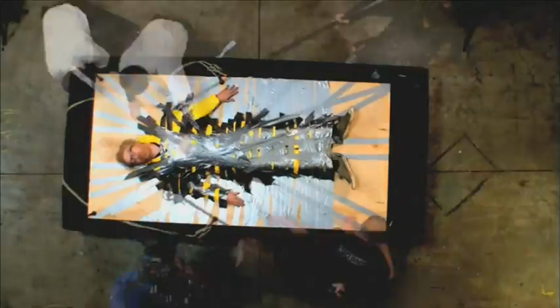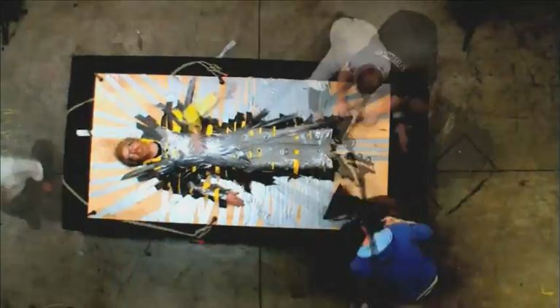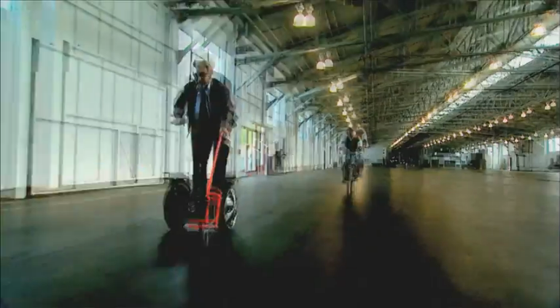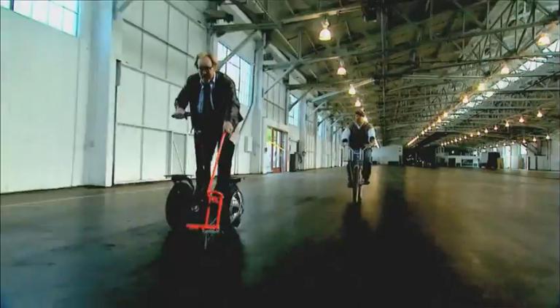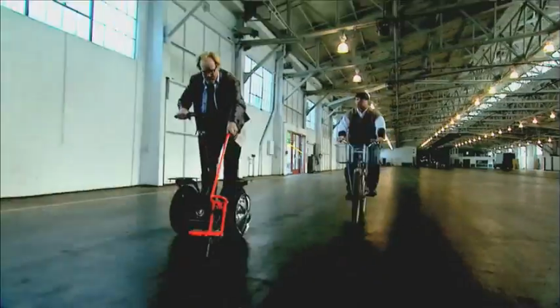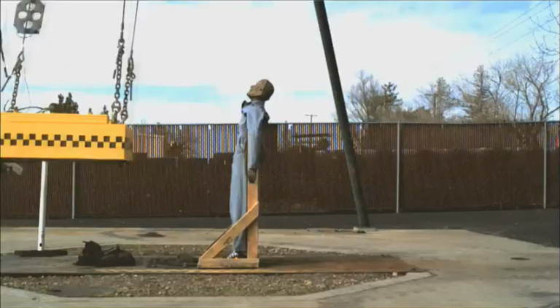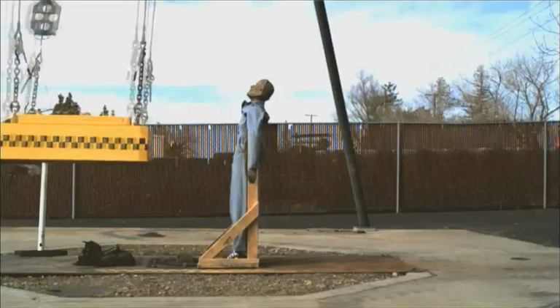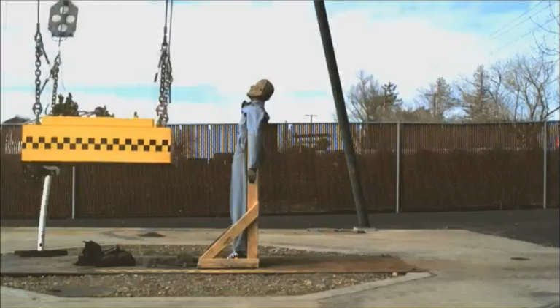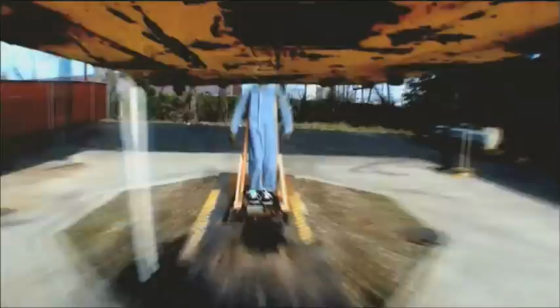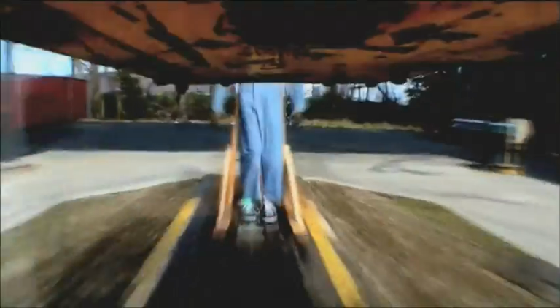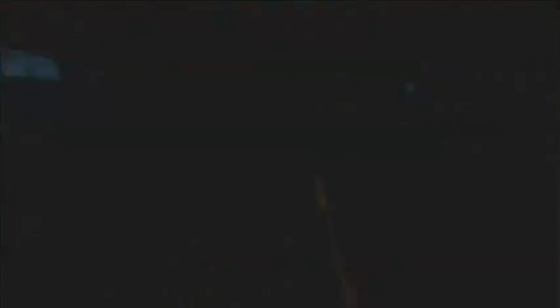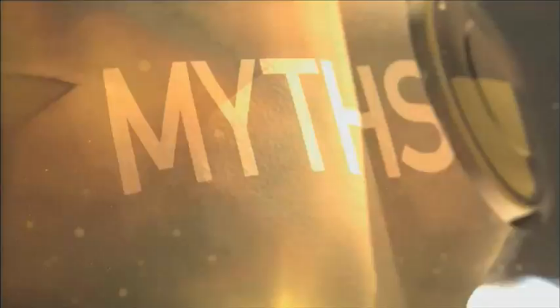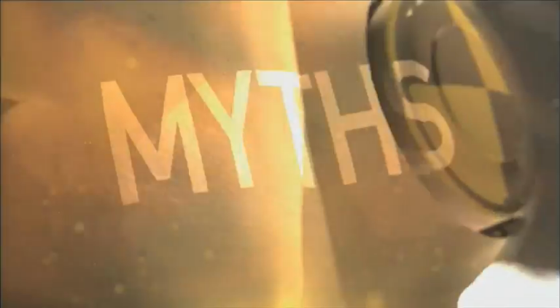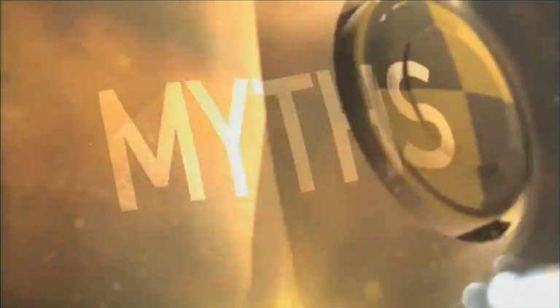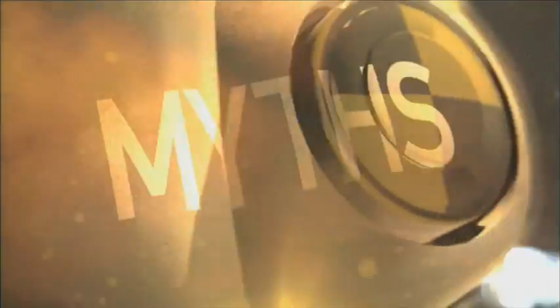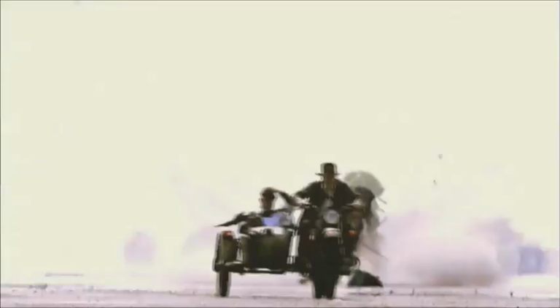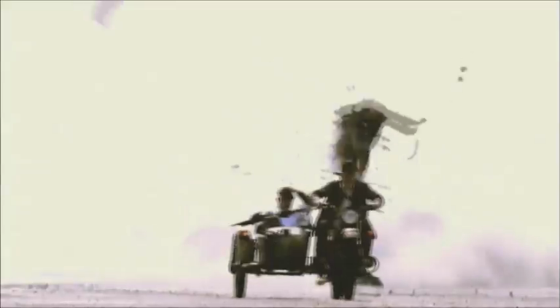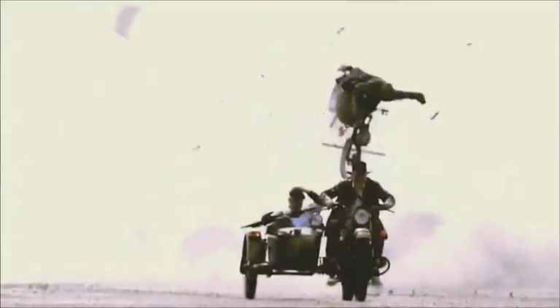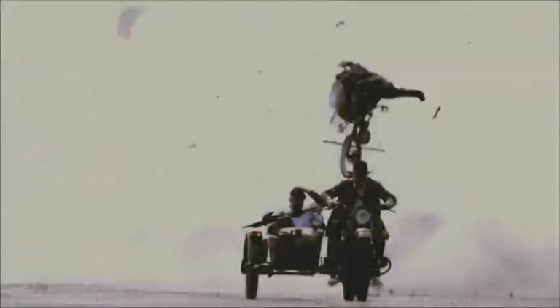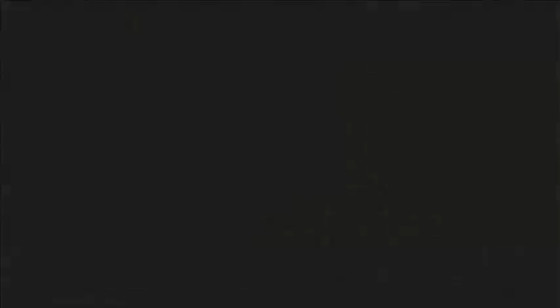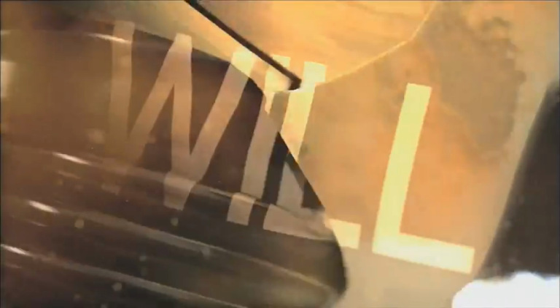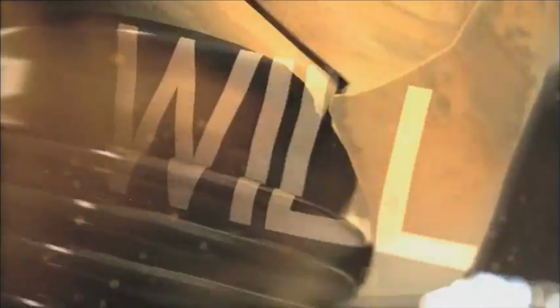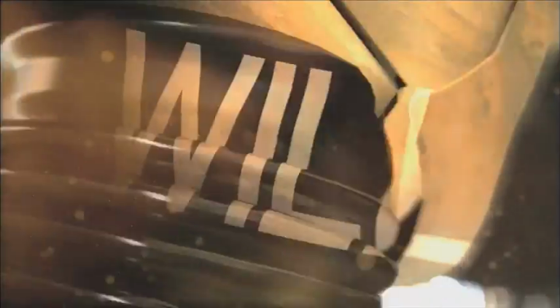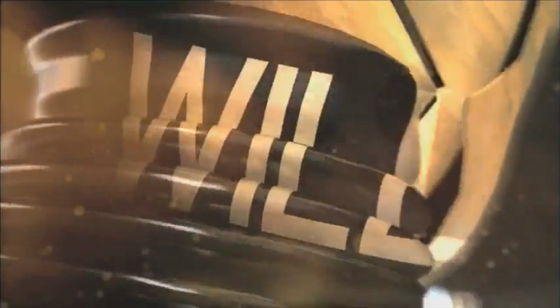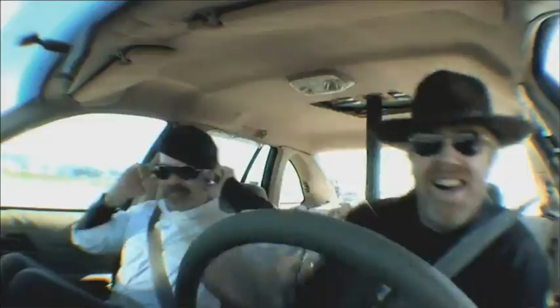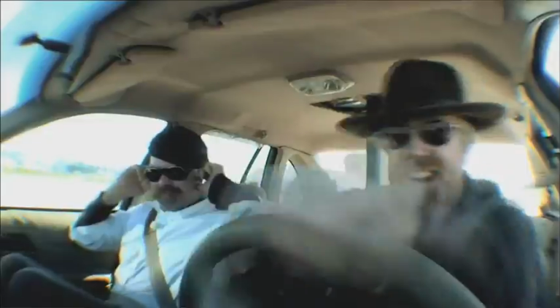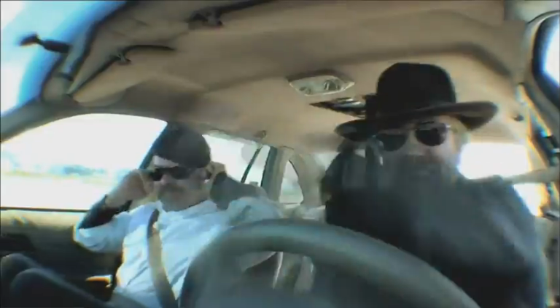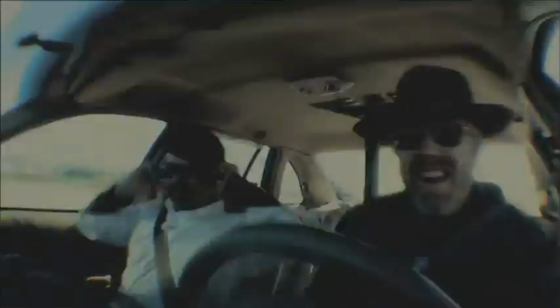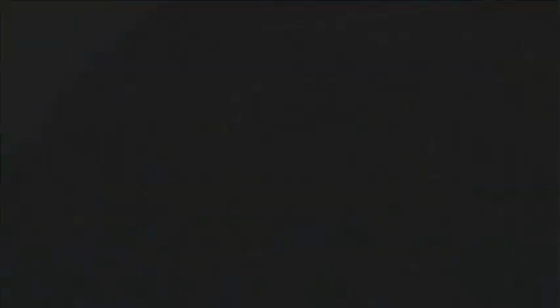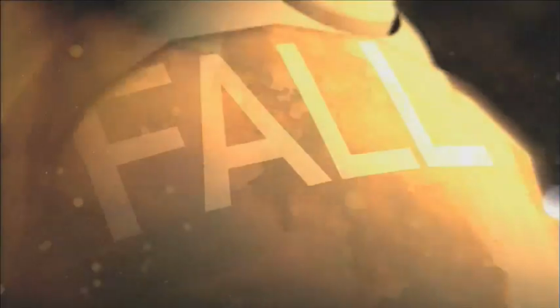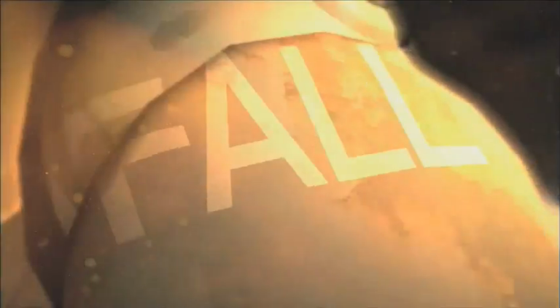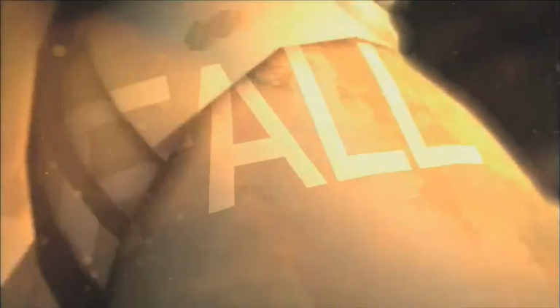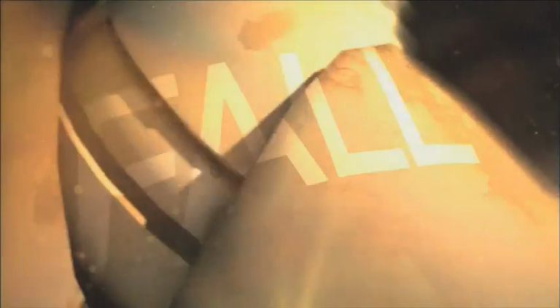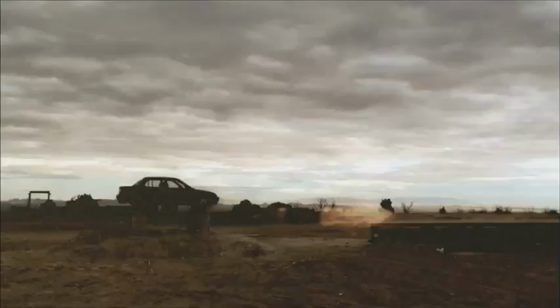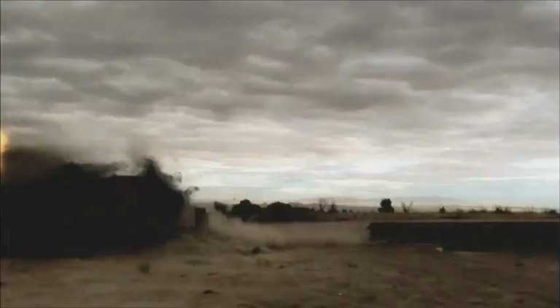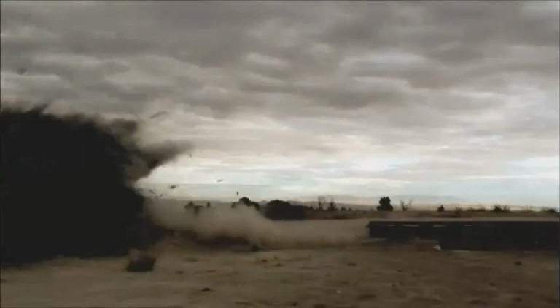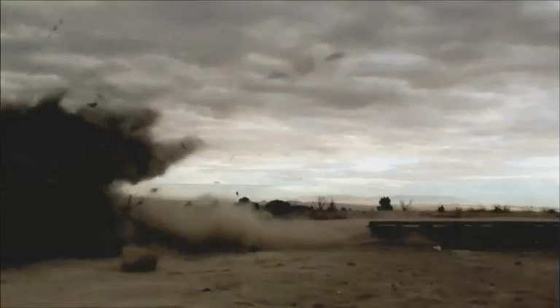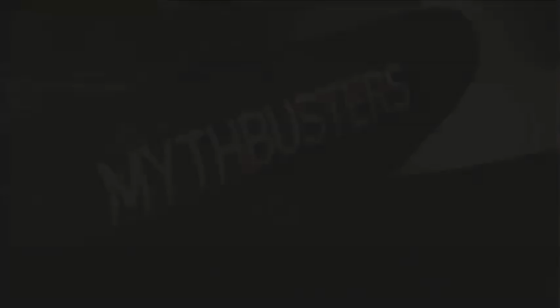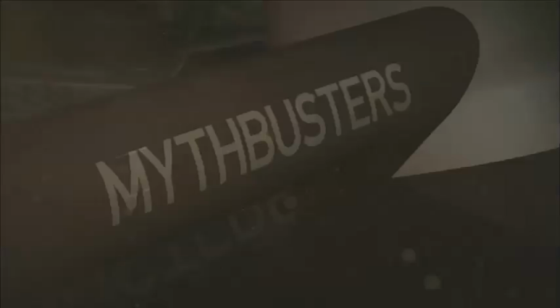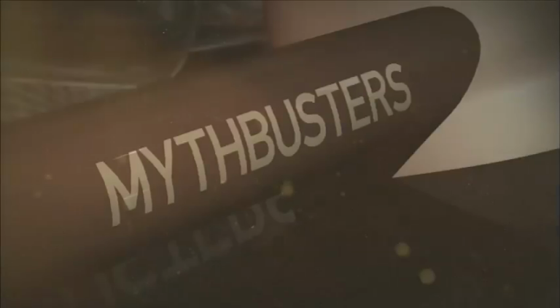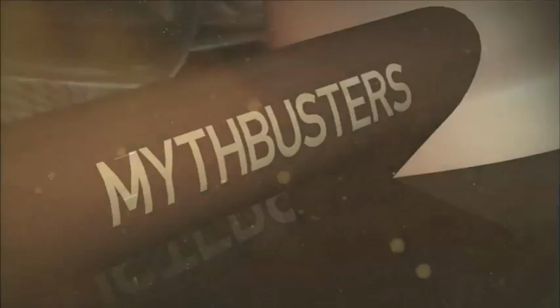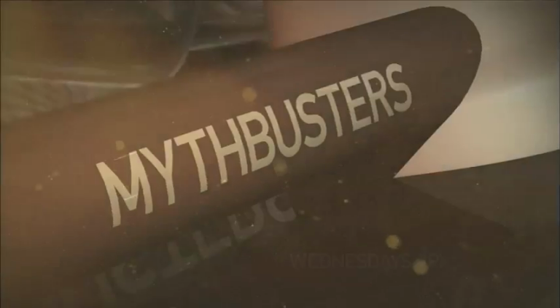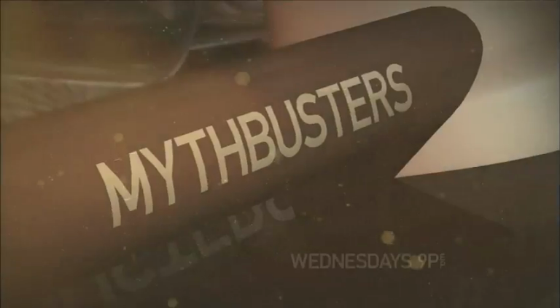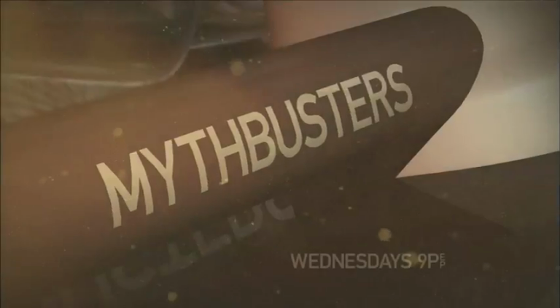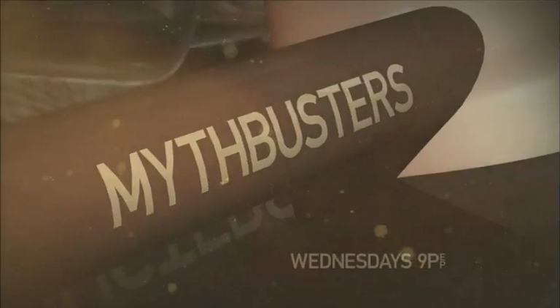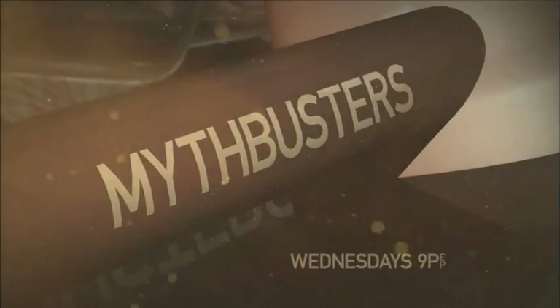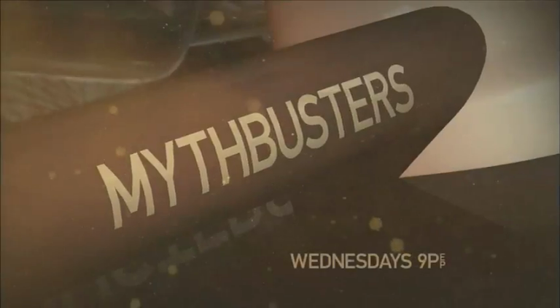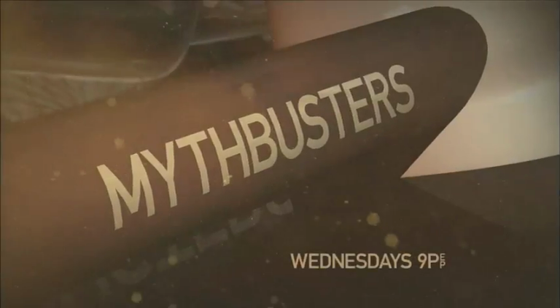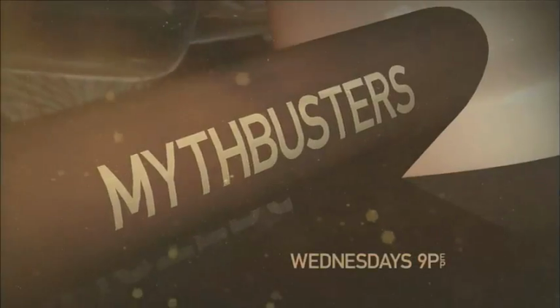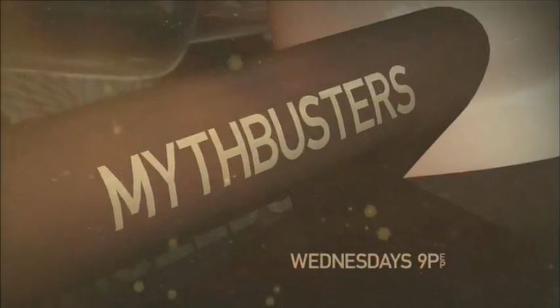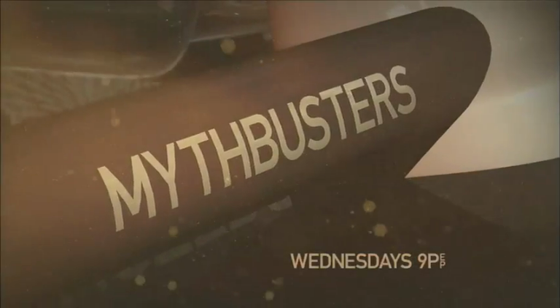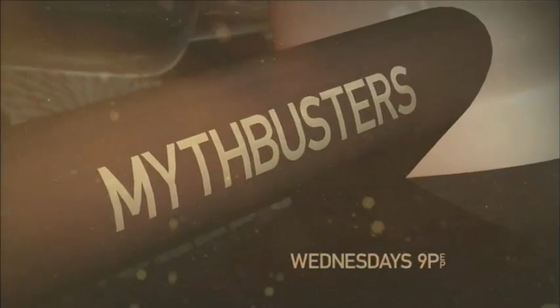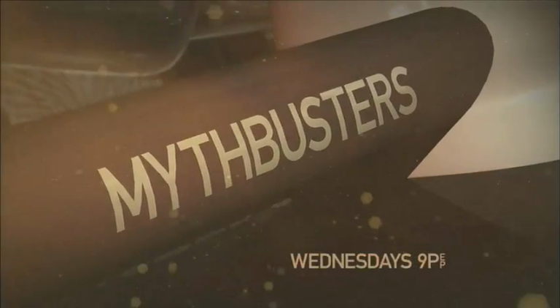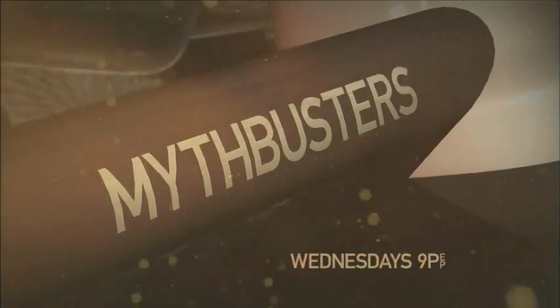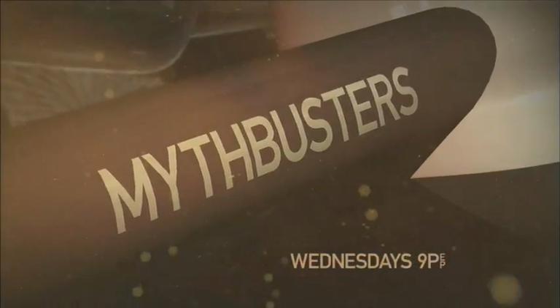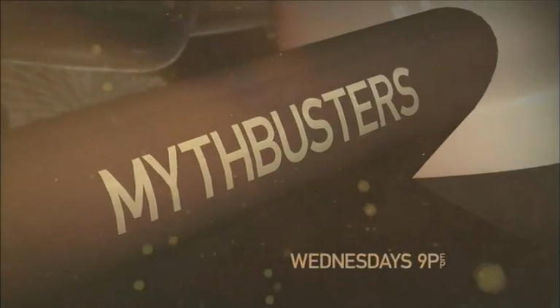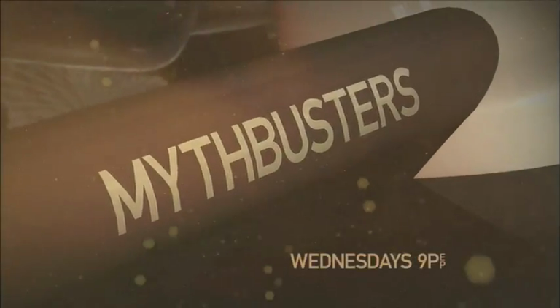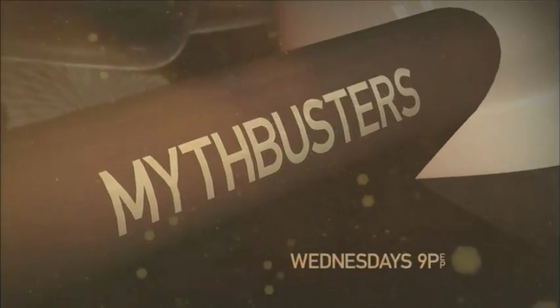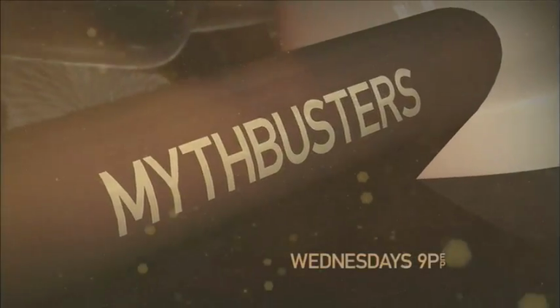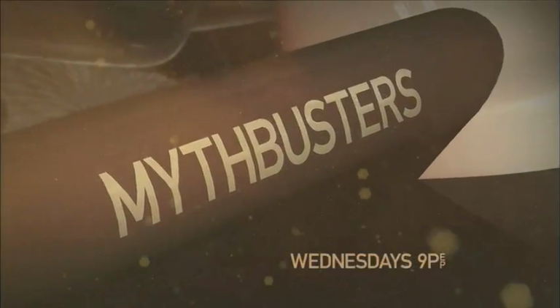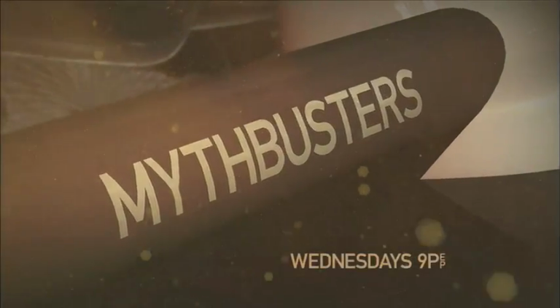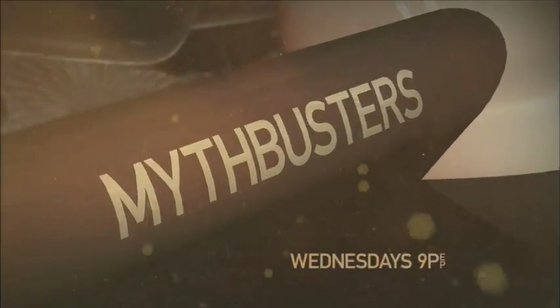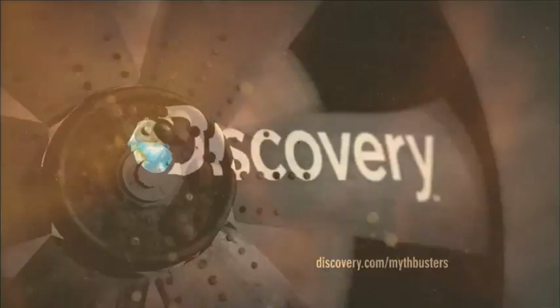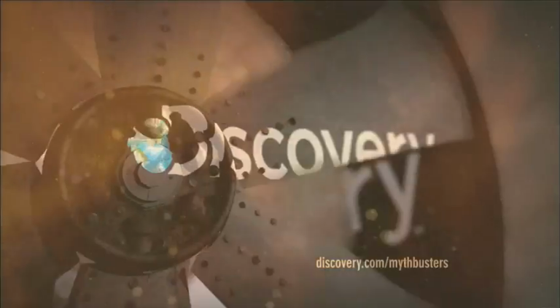This season, myths will fall. All new MythBusters, Wednesdays at 9, only on Discovery.